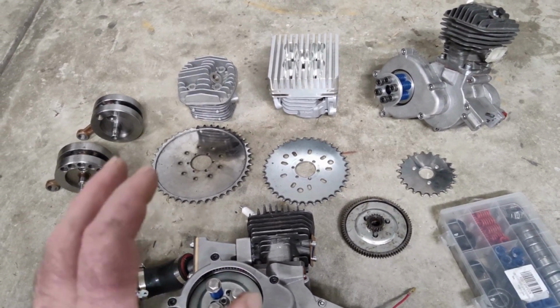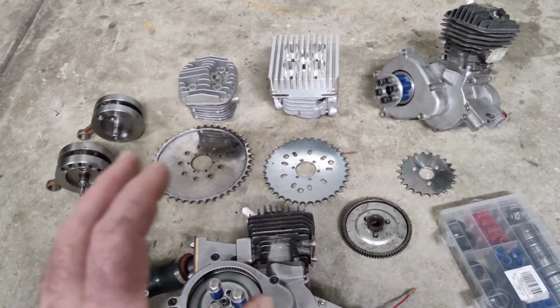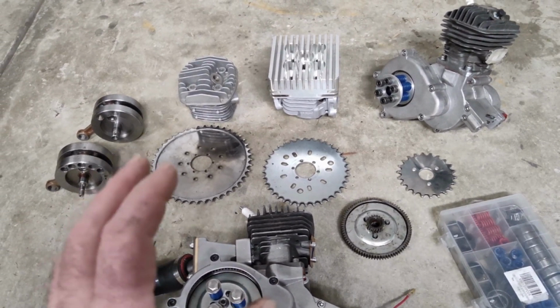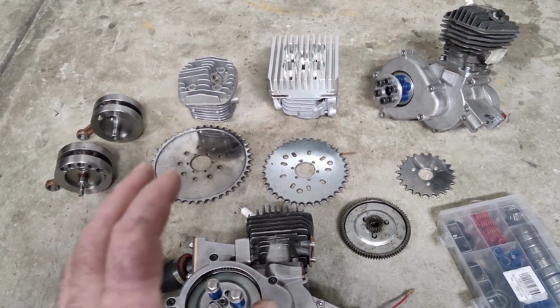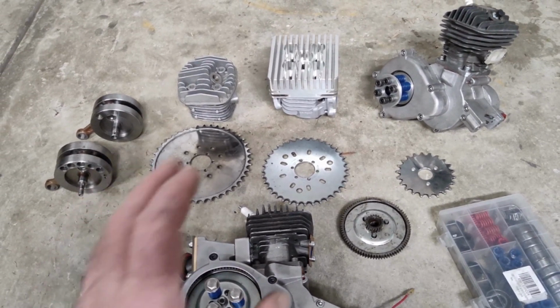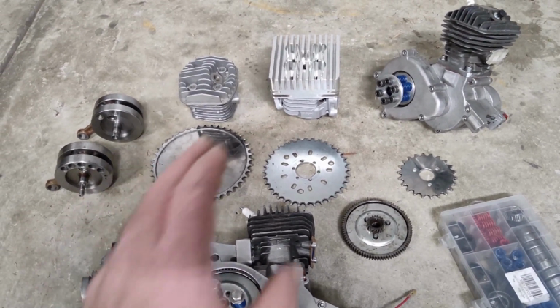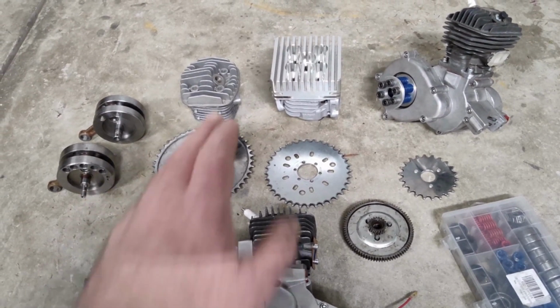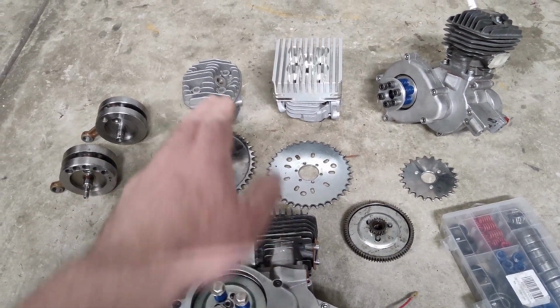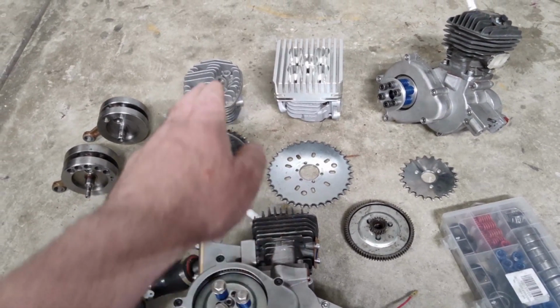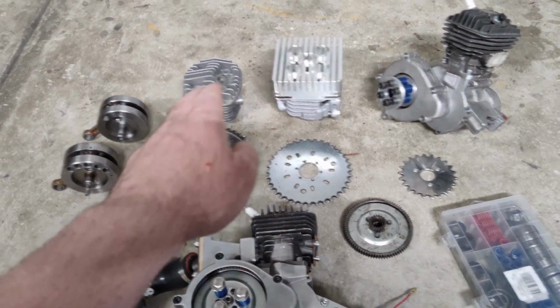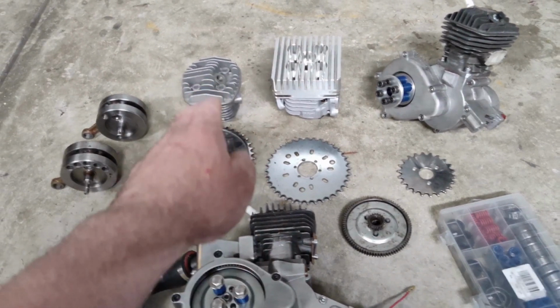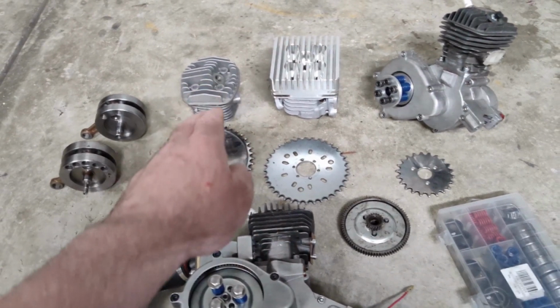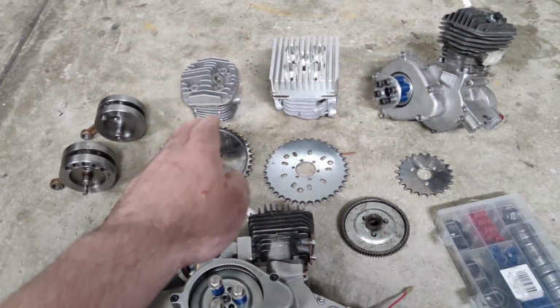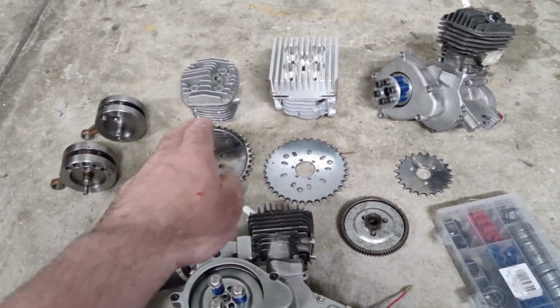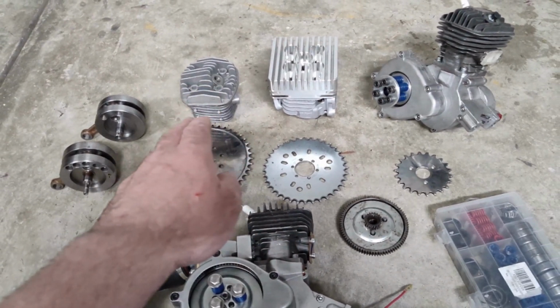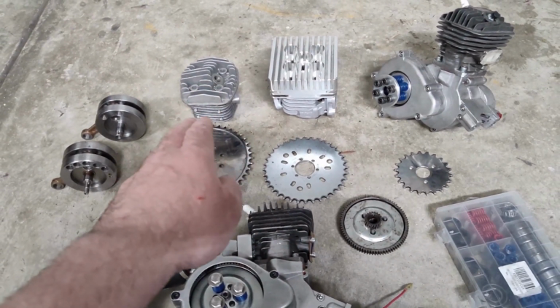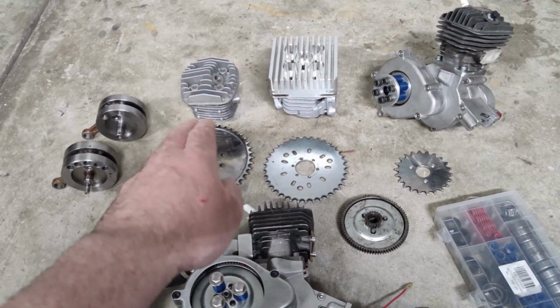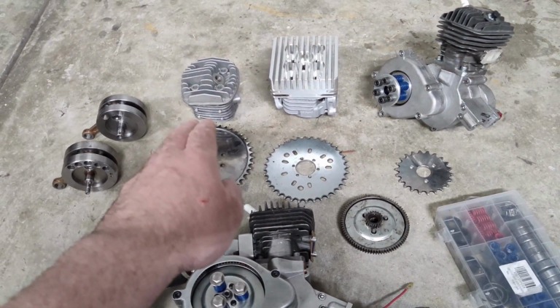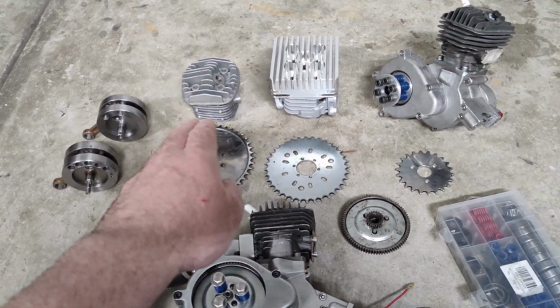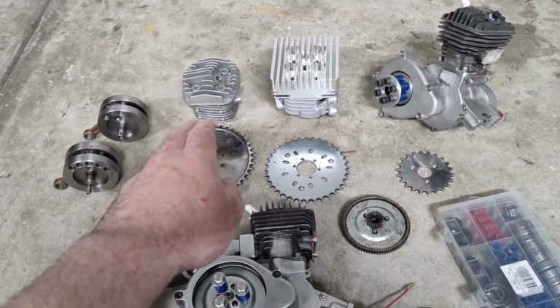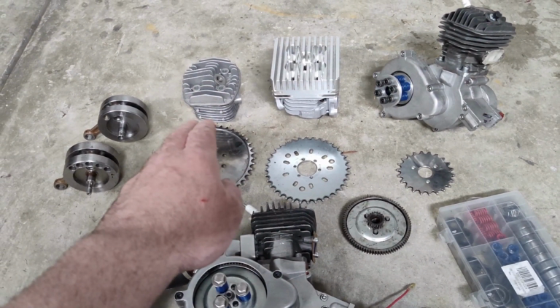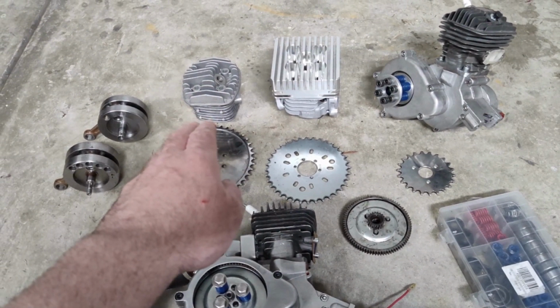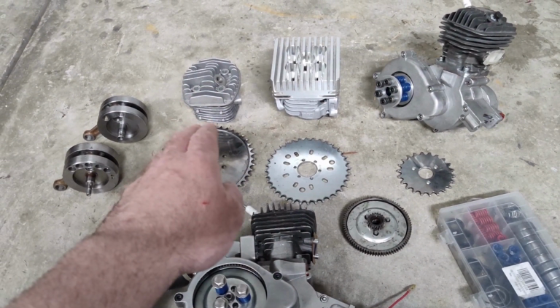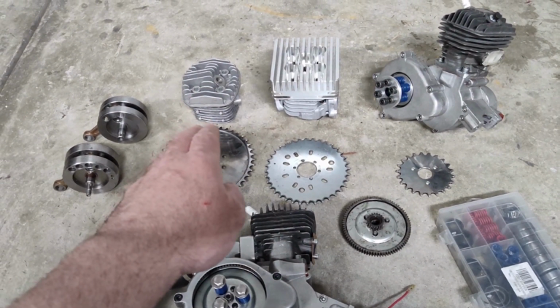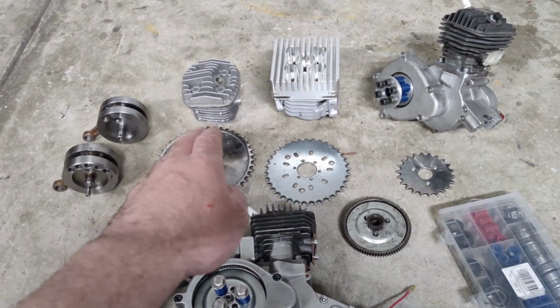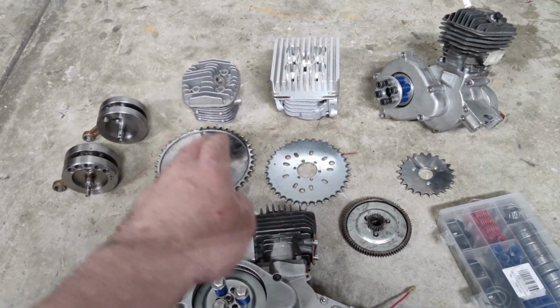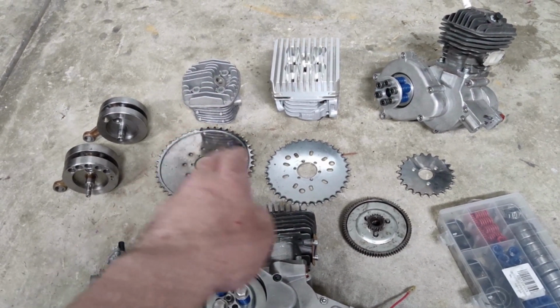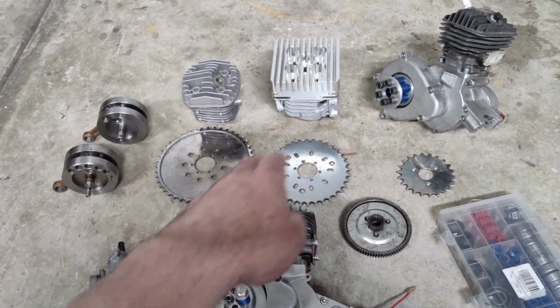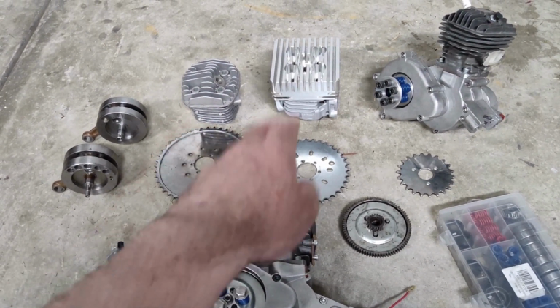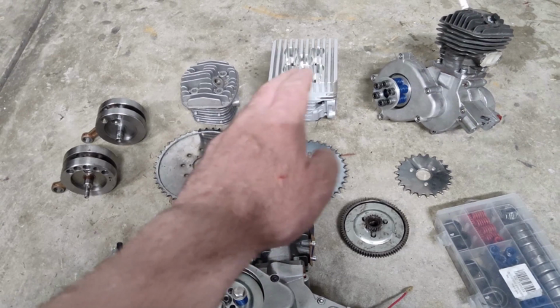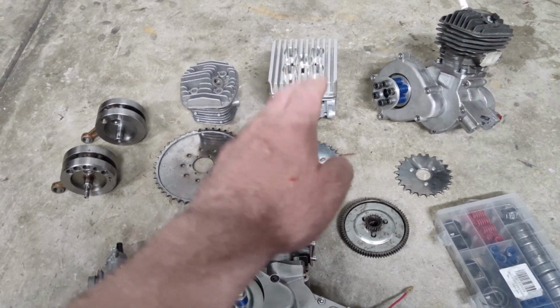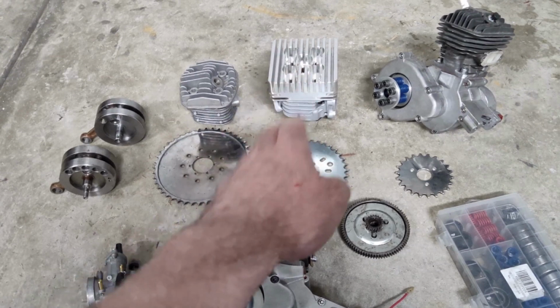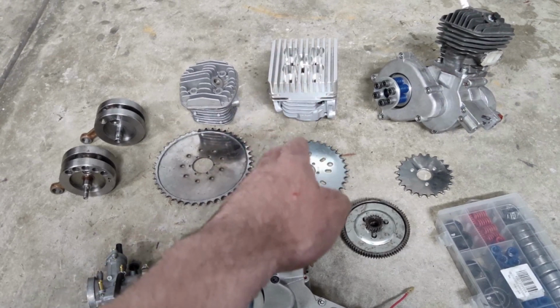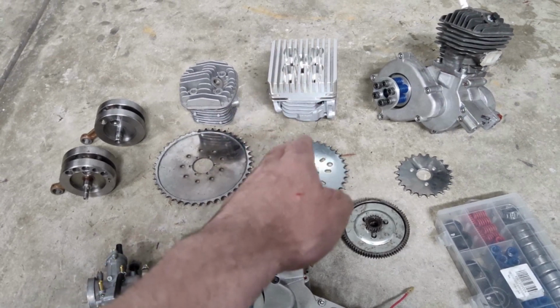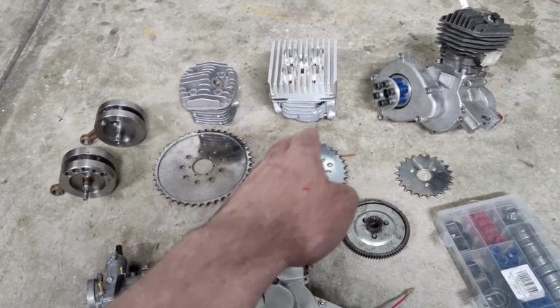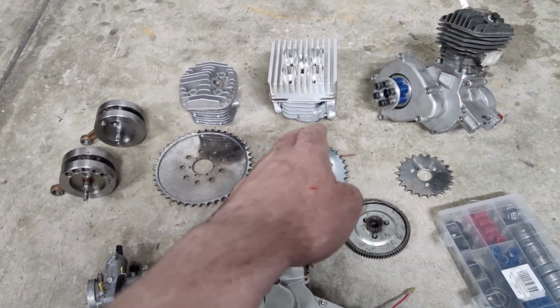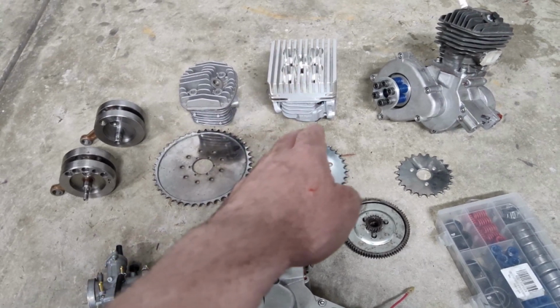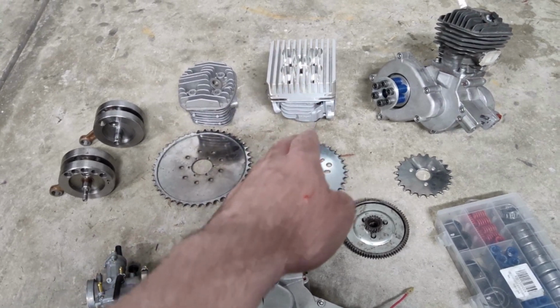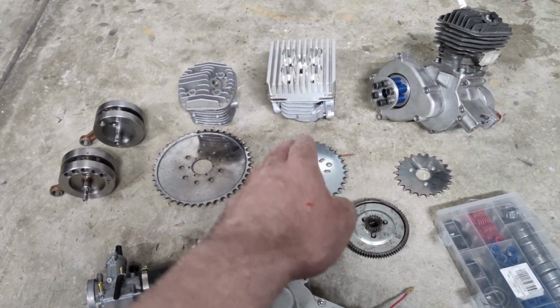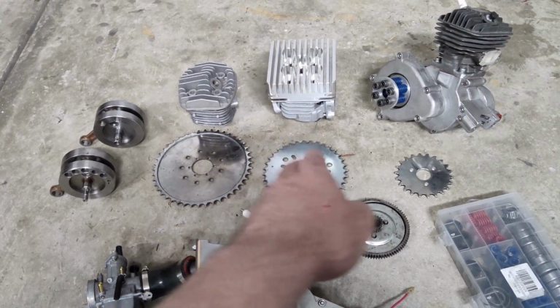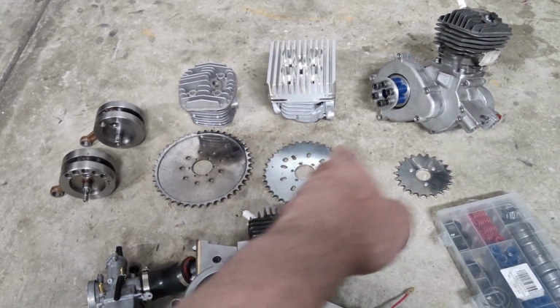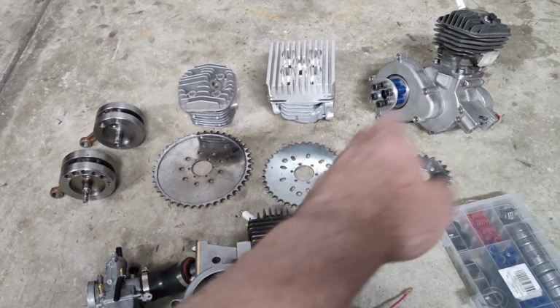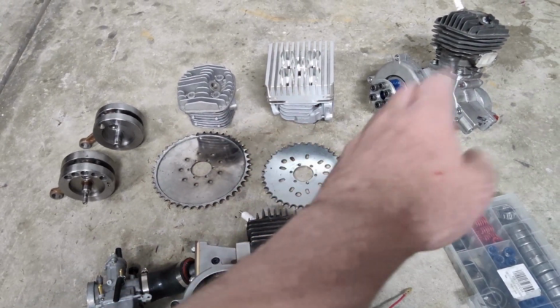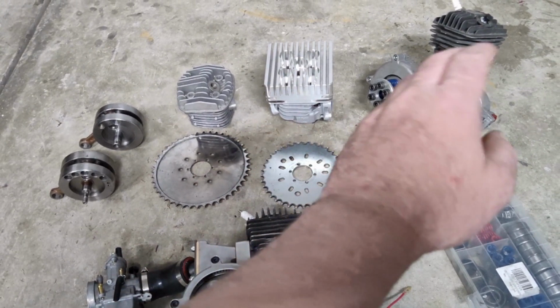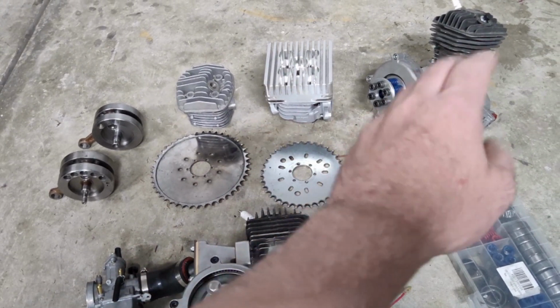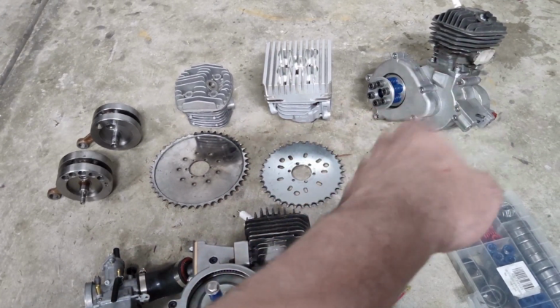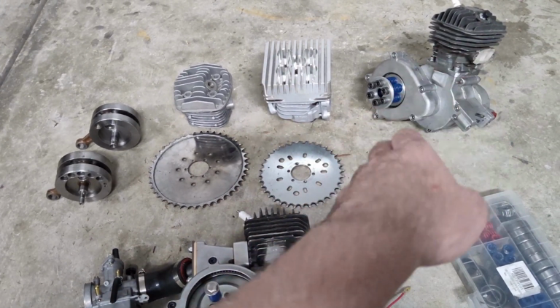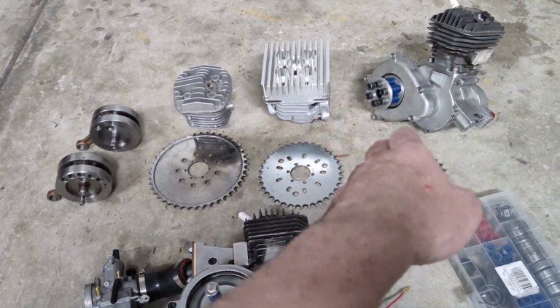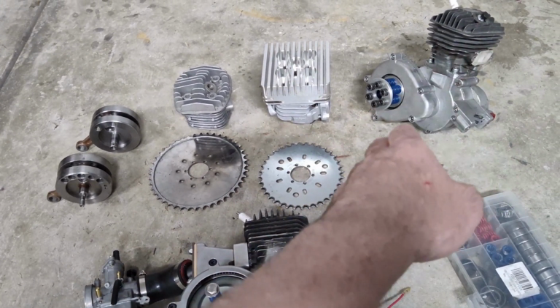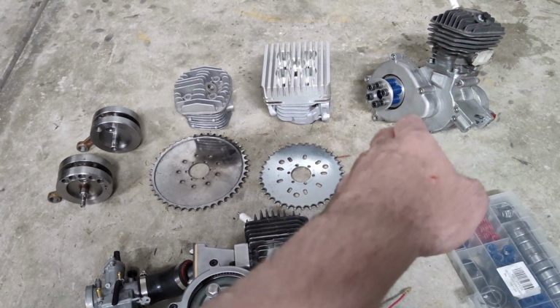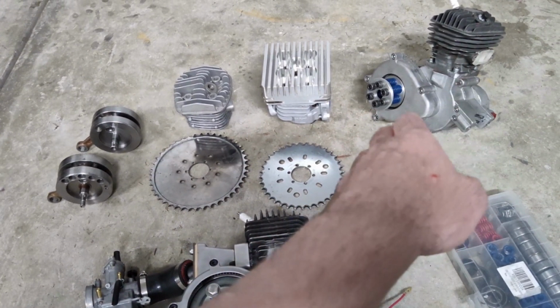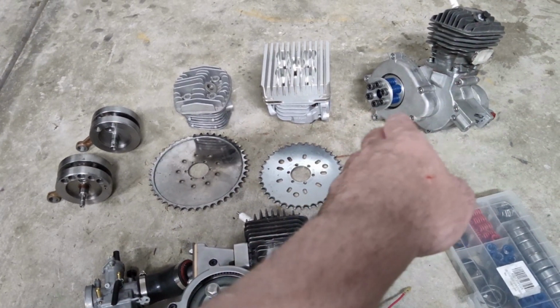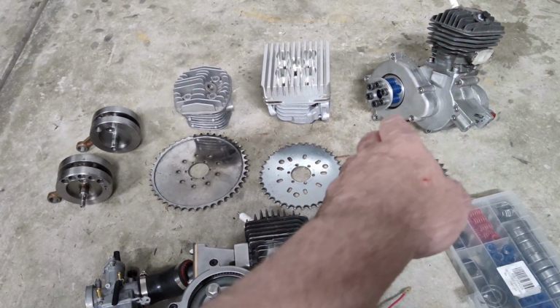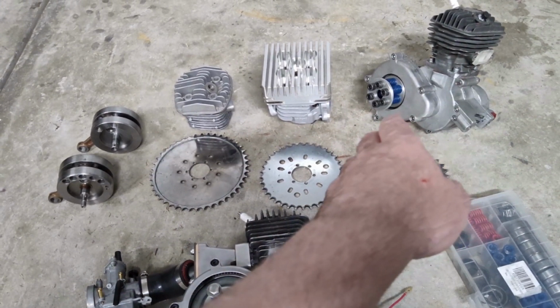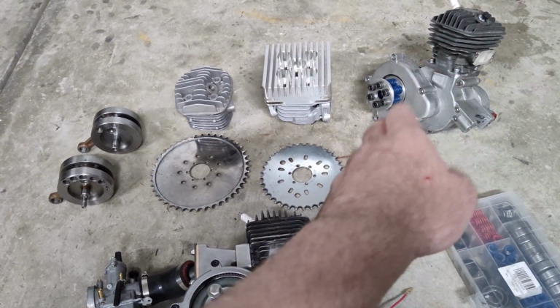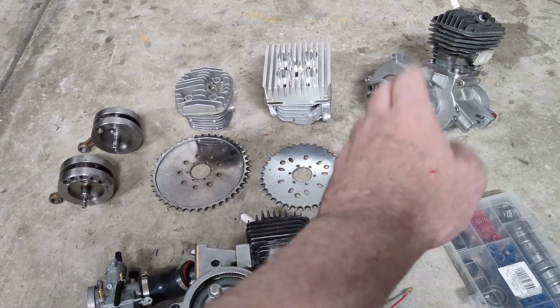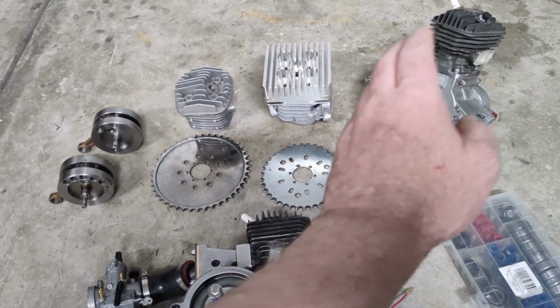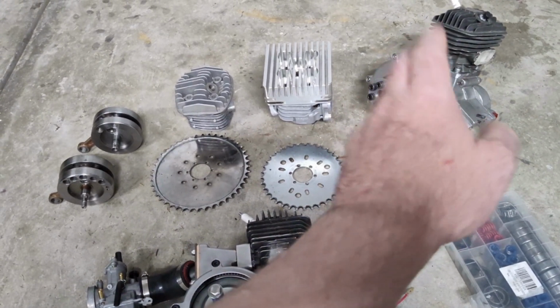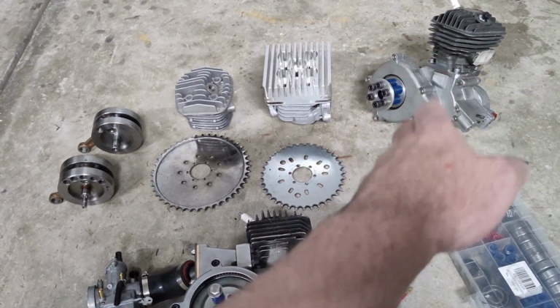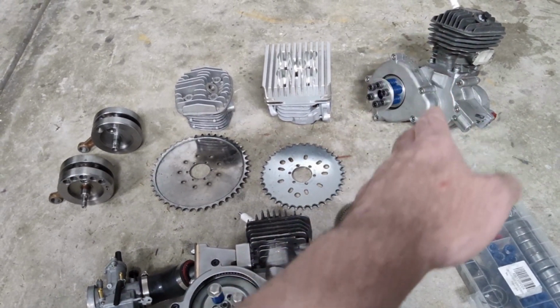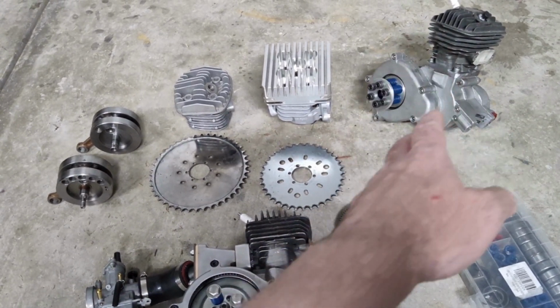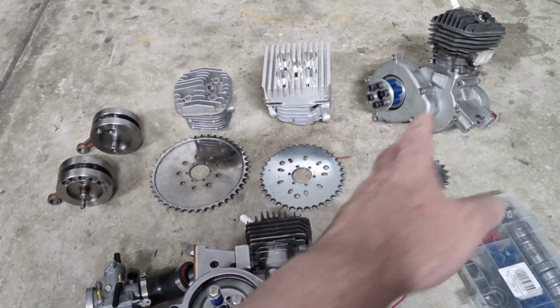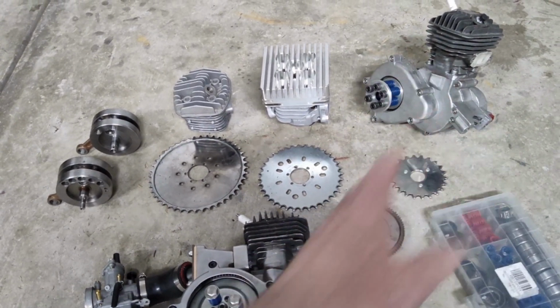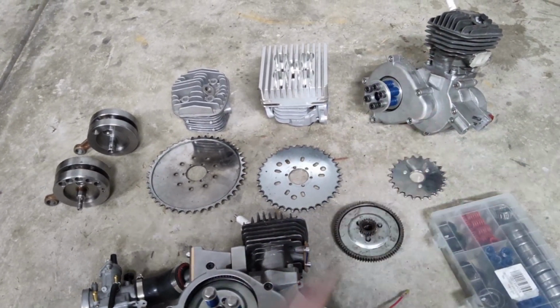That's a 49 millimeter iron sleeve. That's a Minarelli, and that's an MS460.